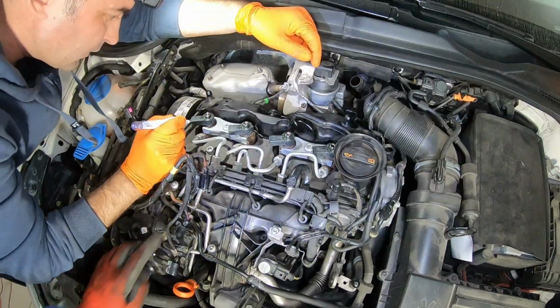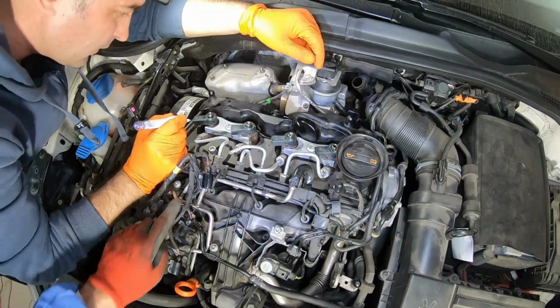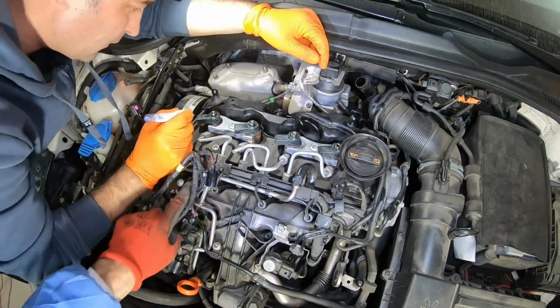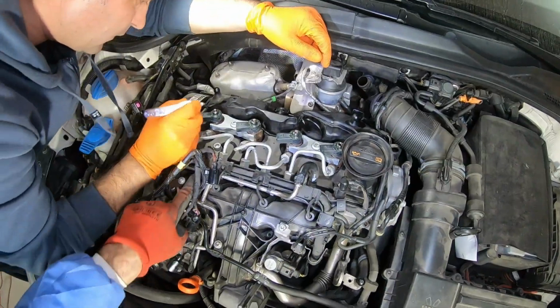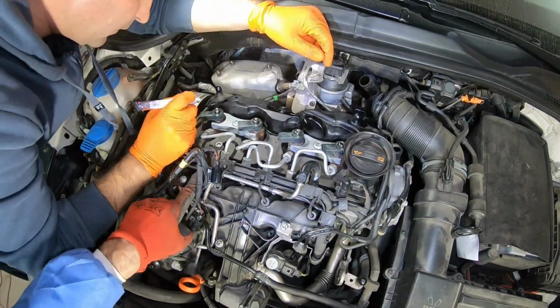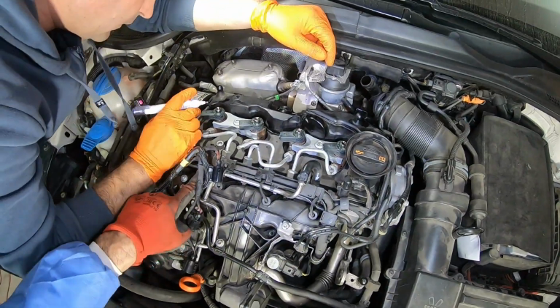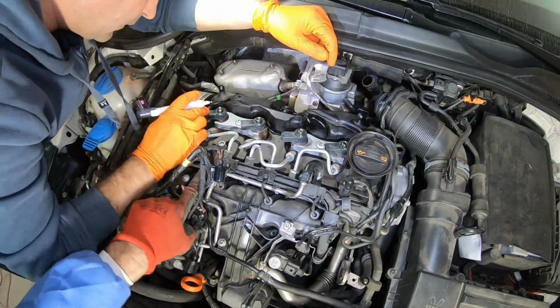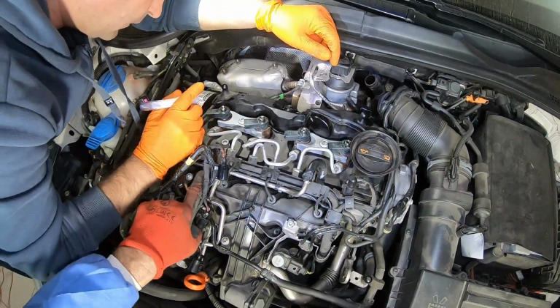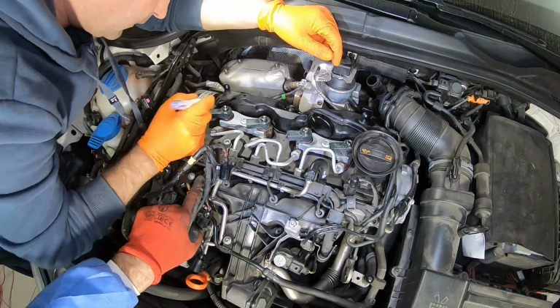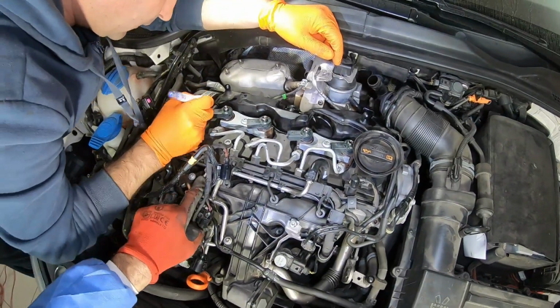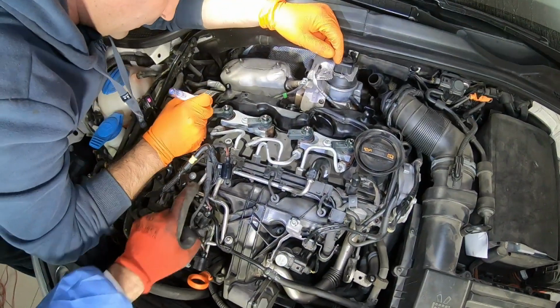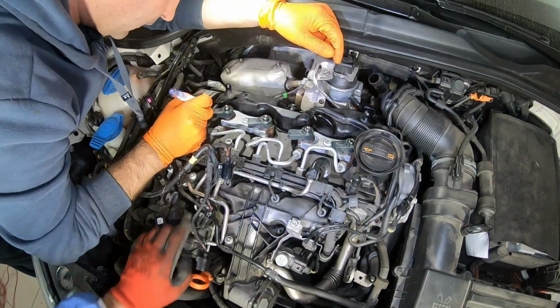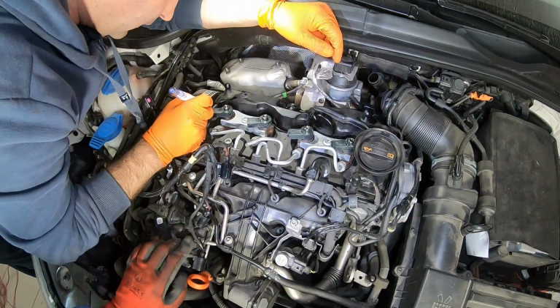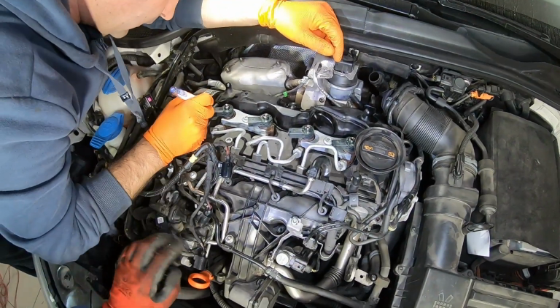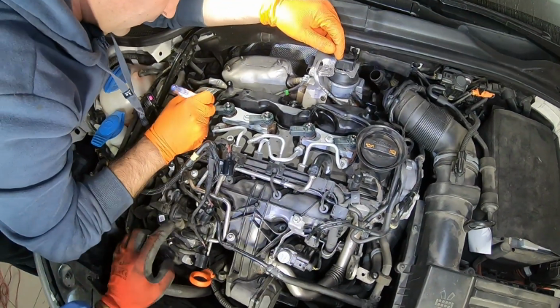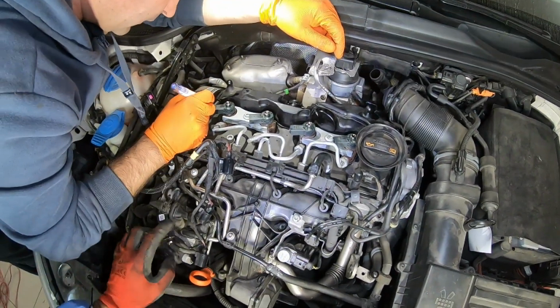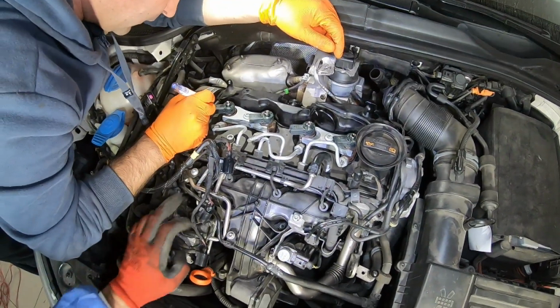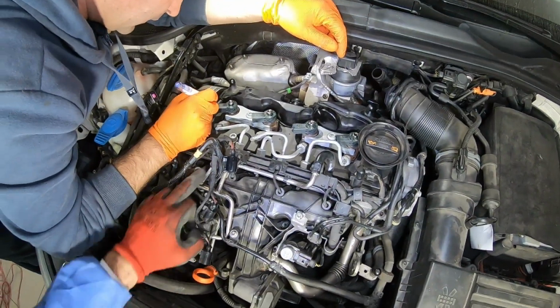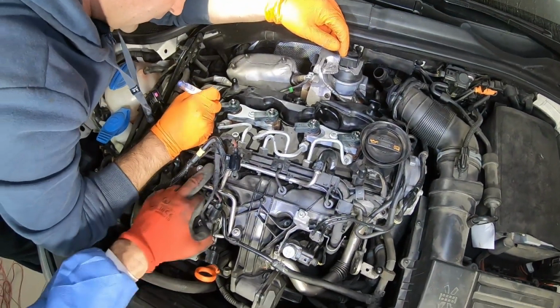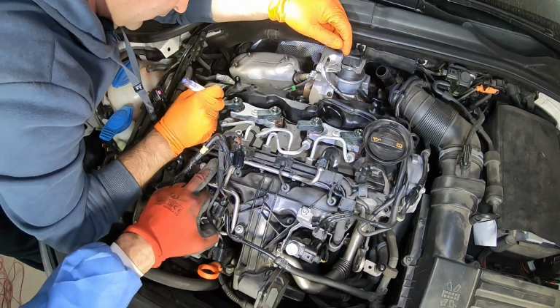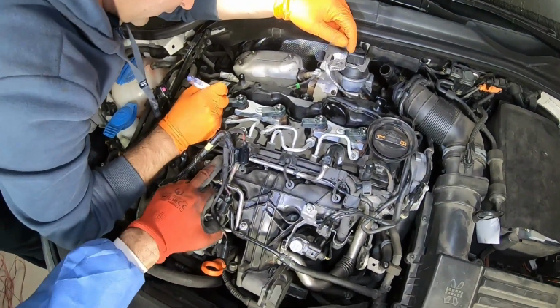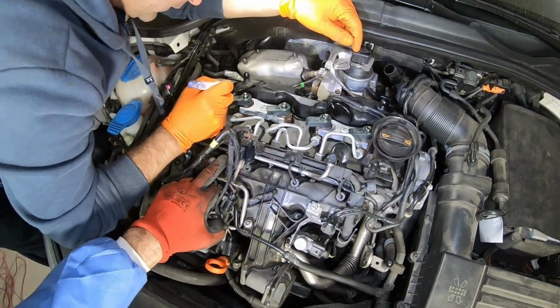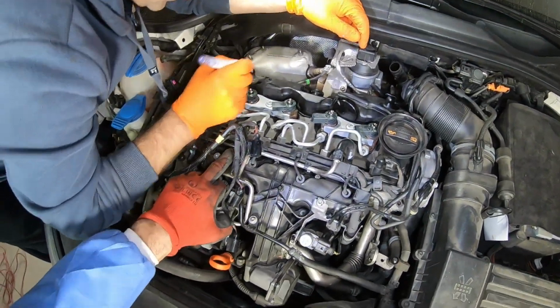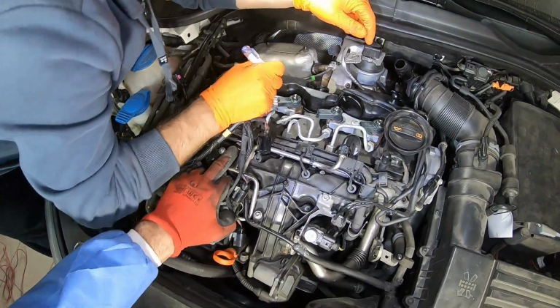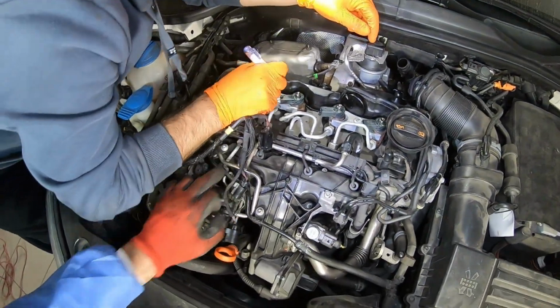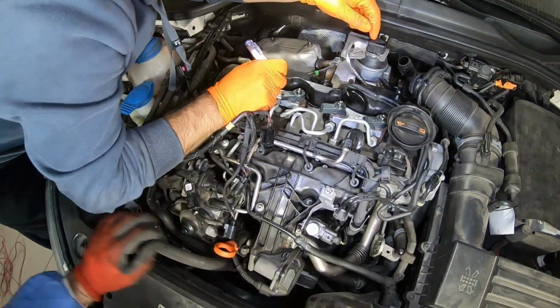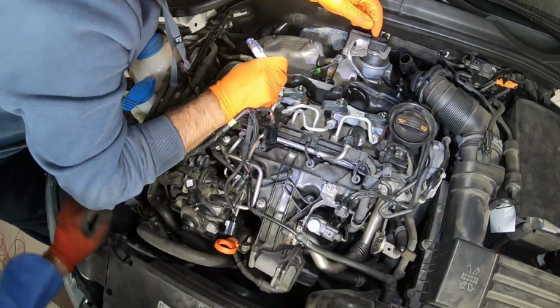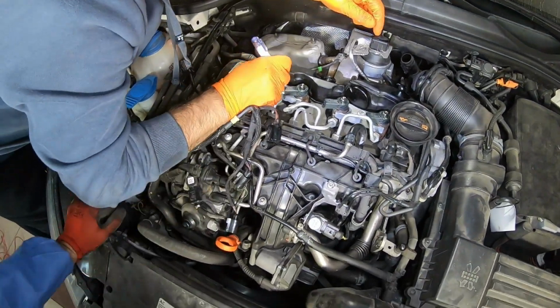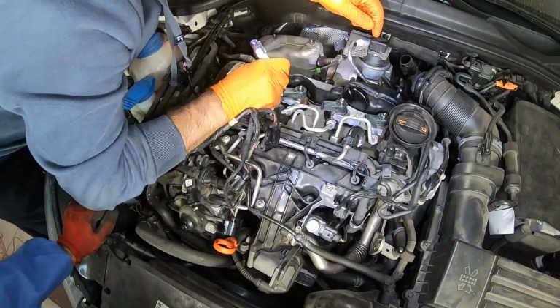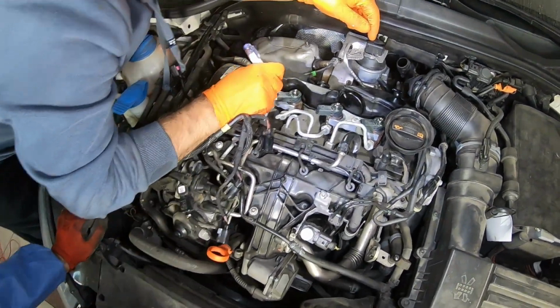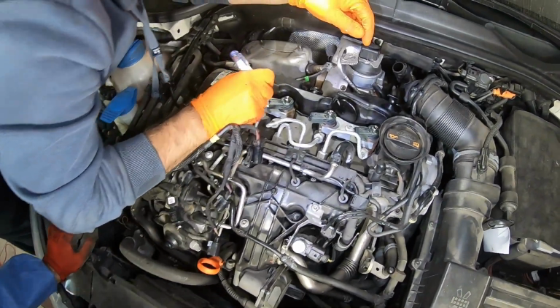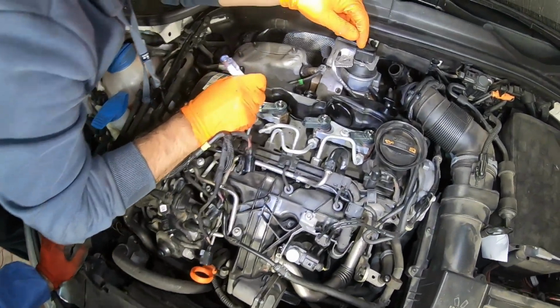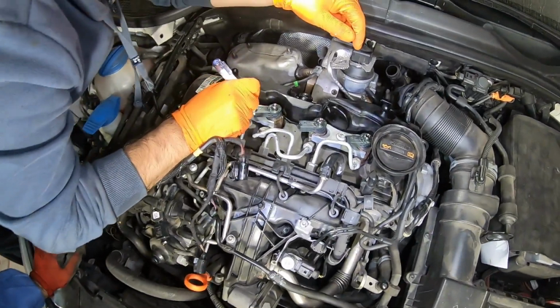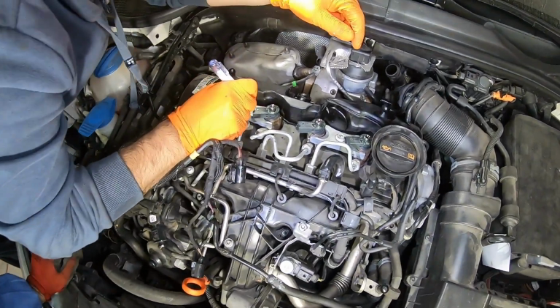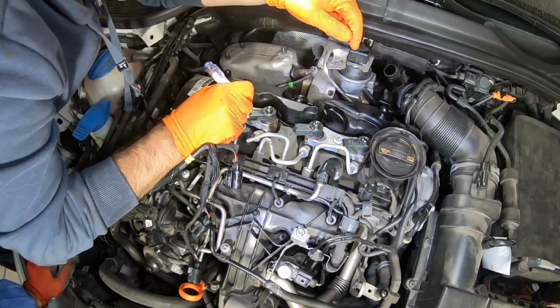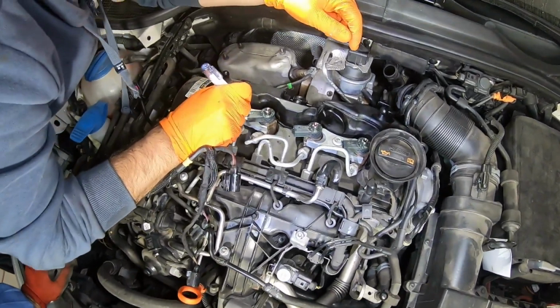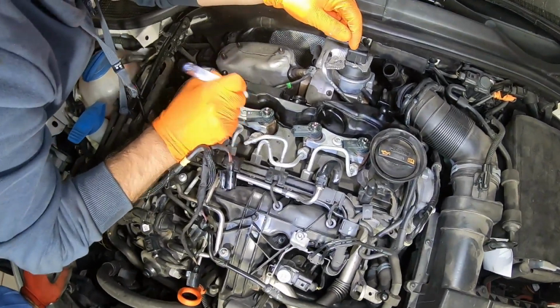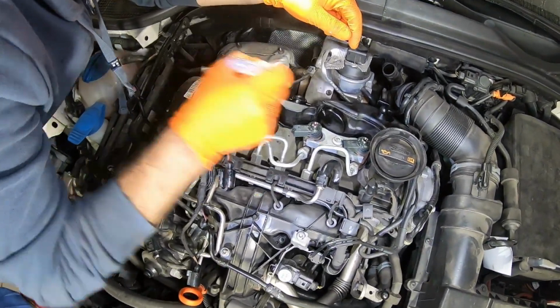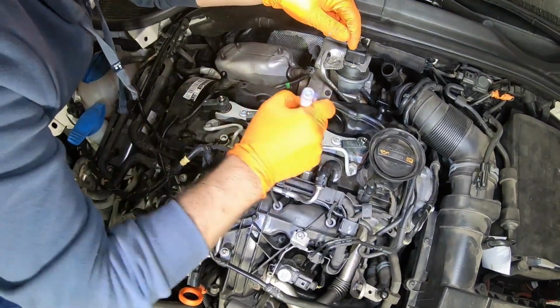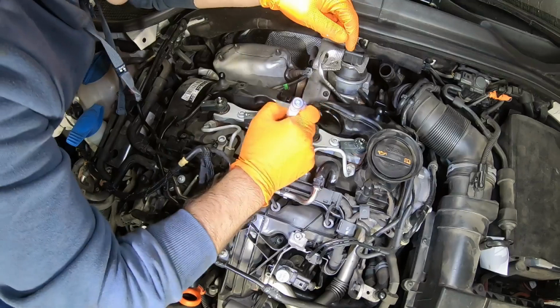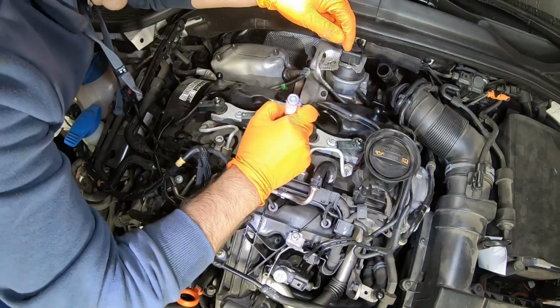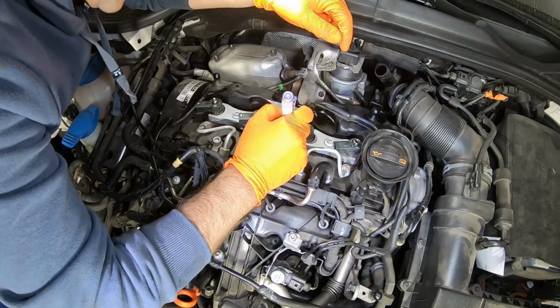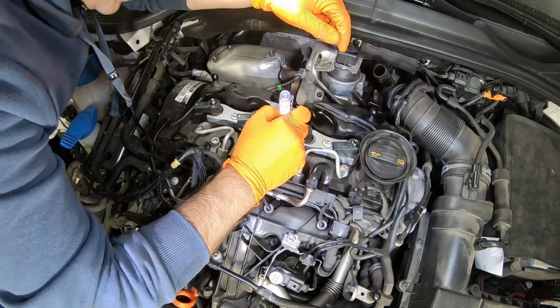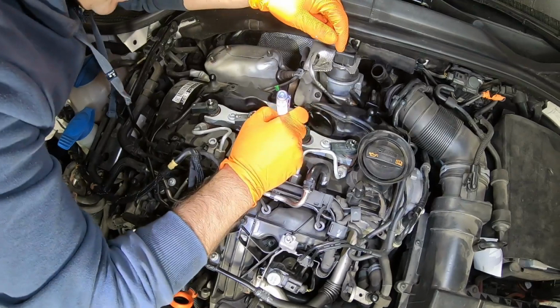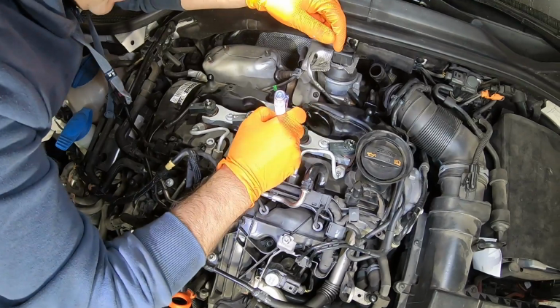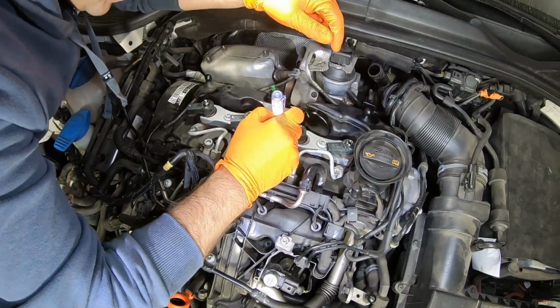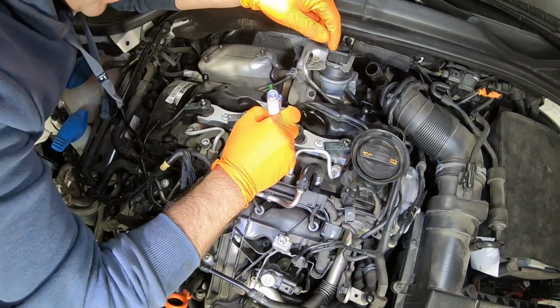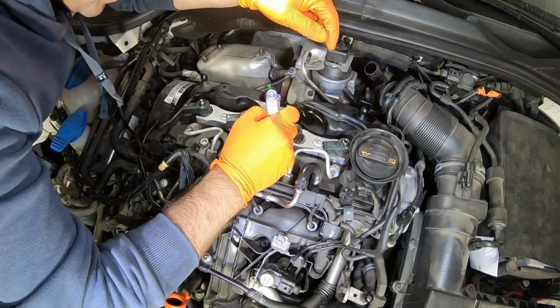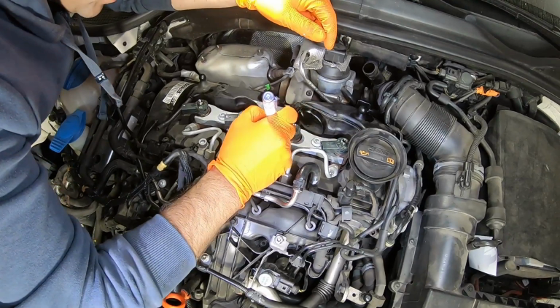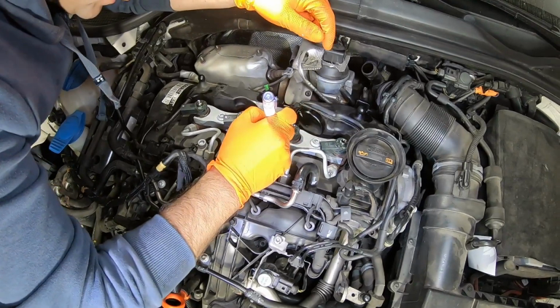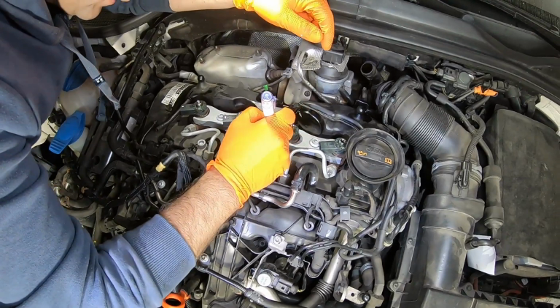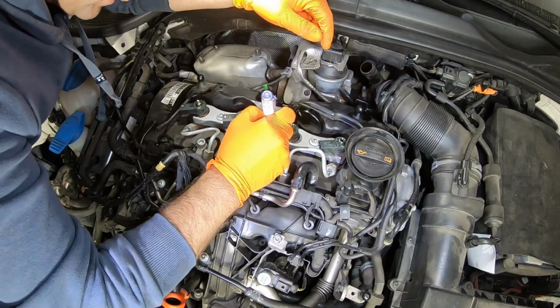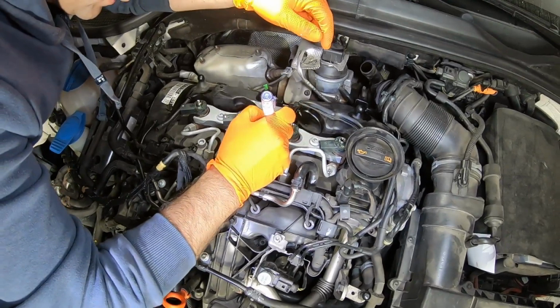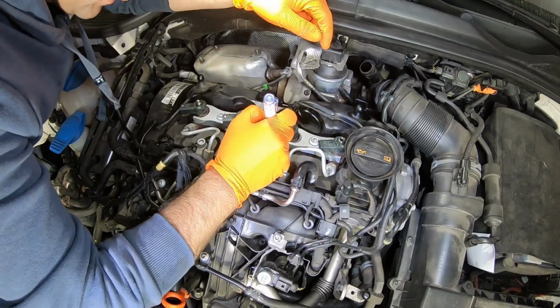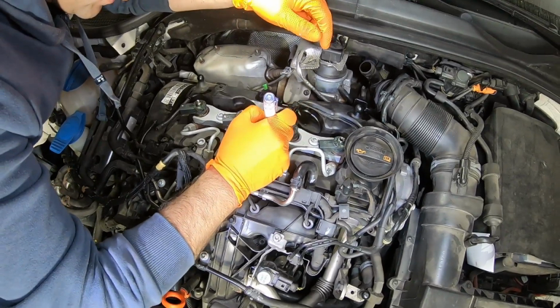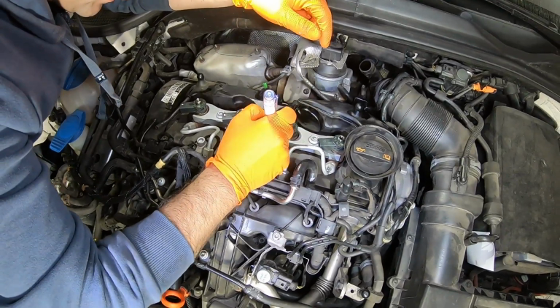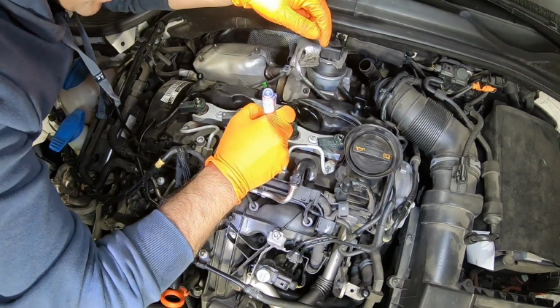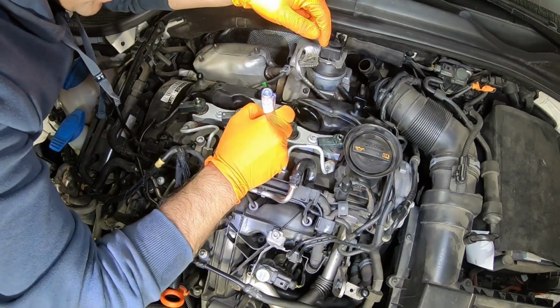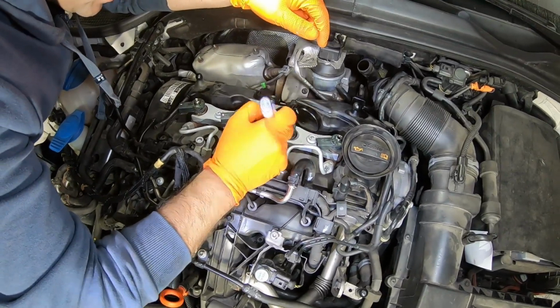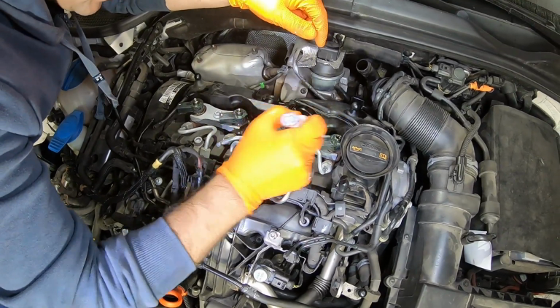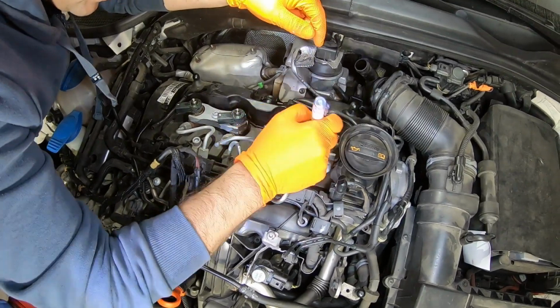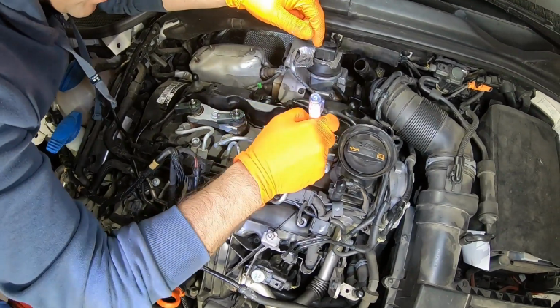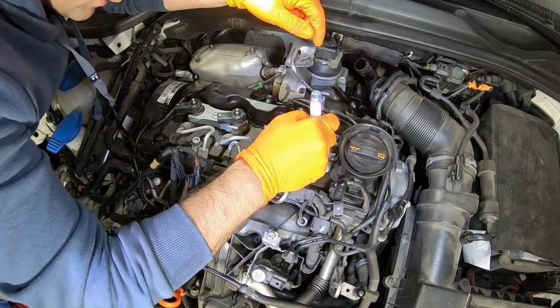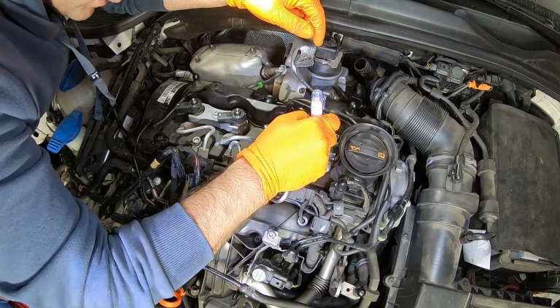If you plan to reinstall the same injectors after doing some testing or cleaning, it would be a good idea to number them before removal.